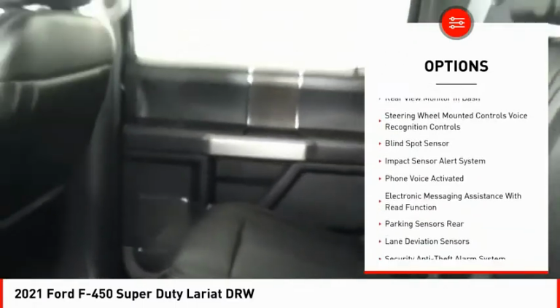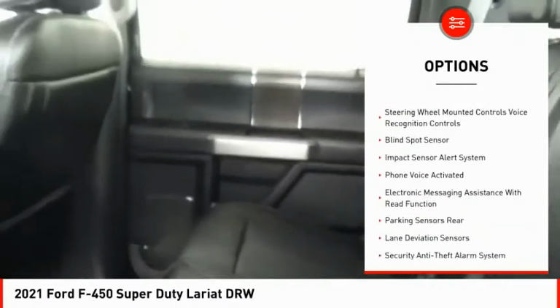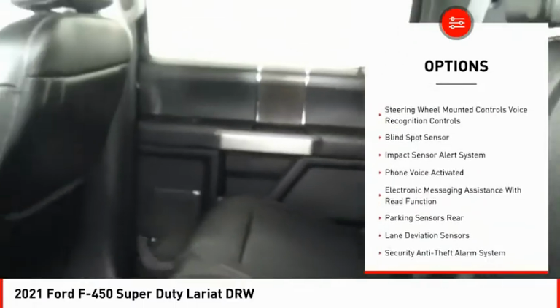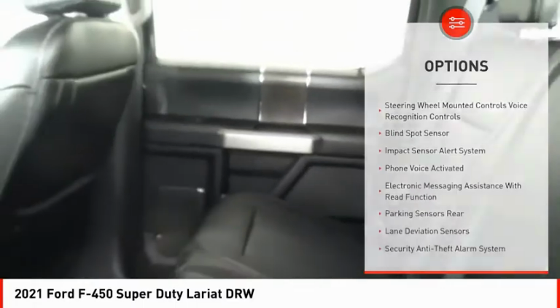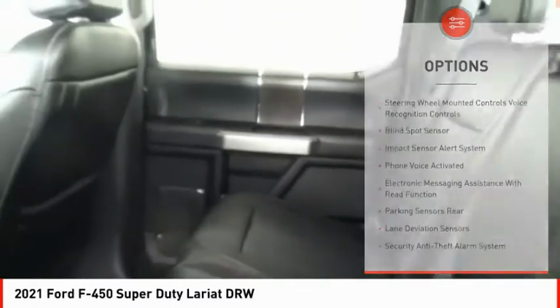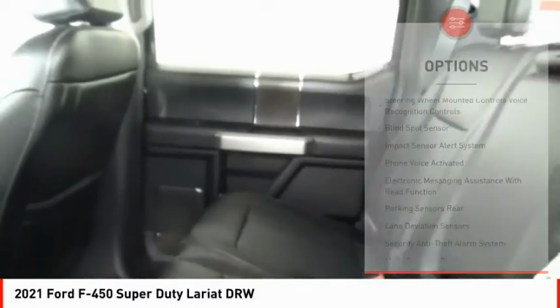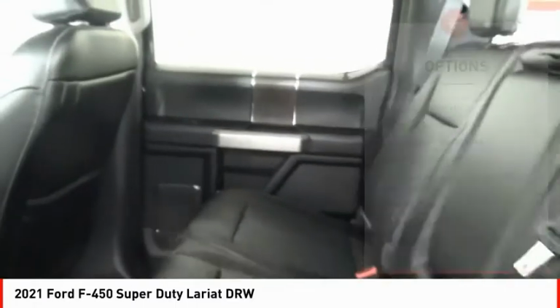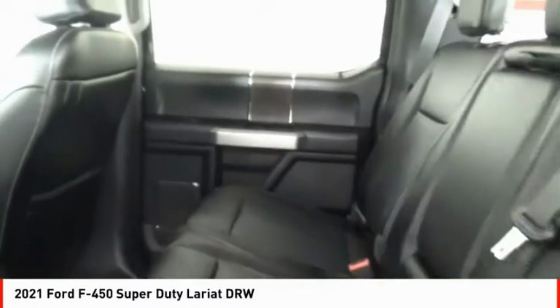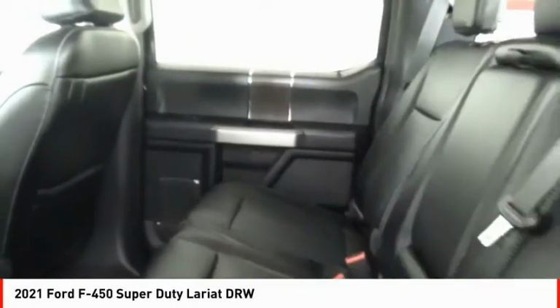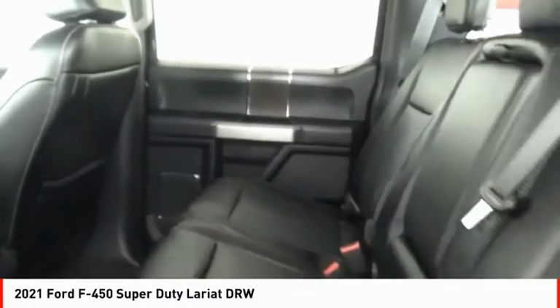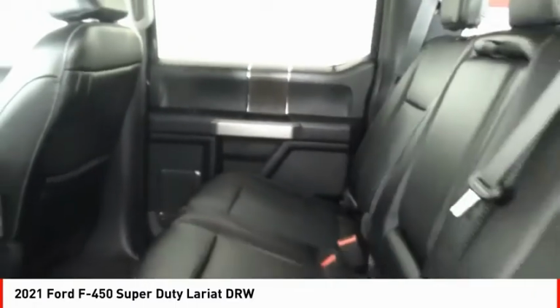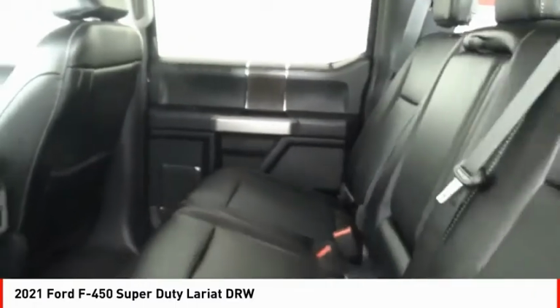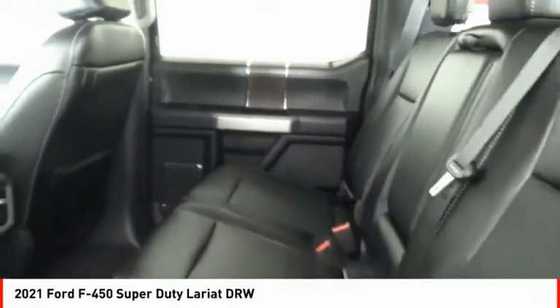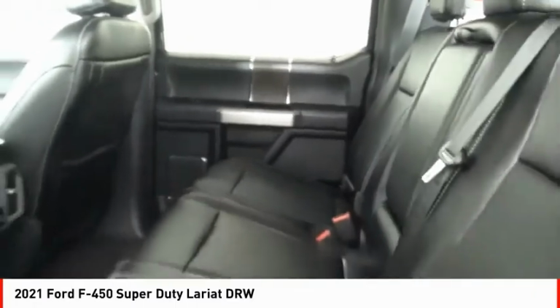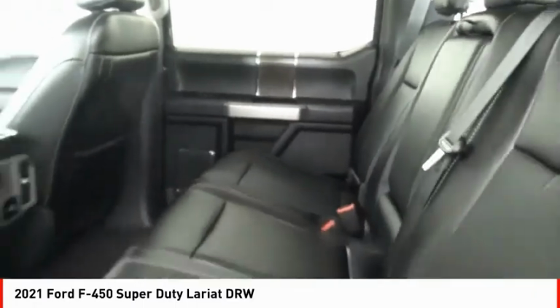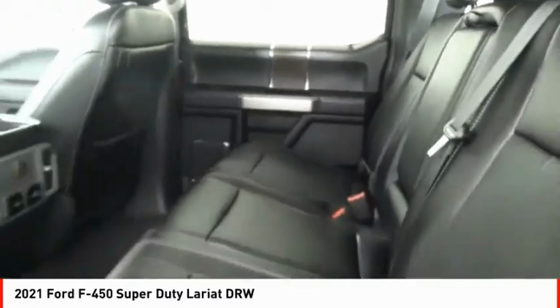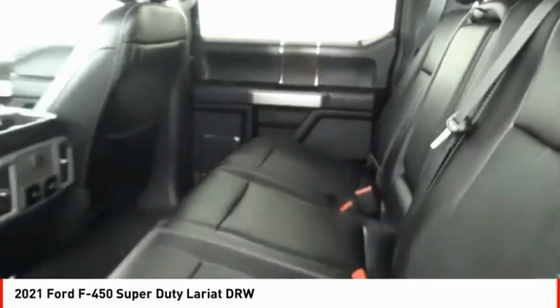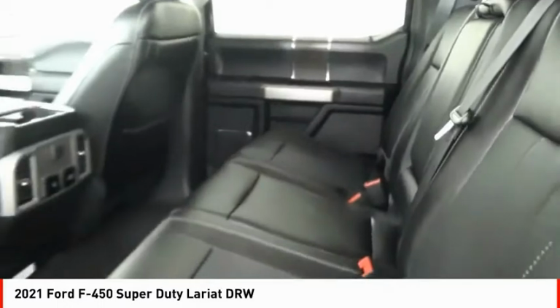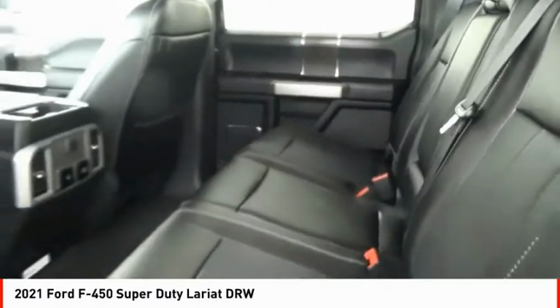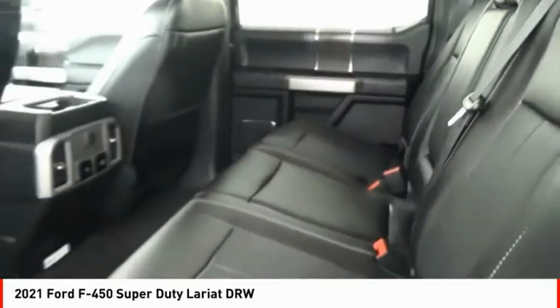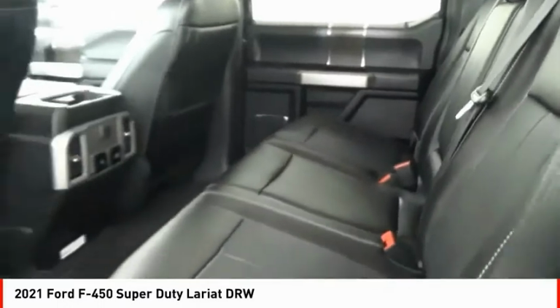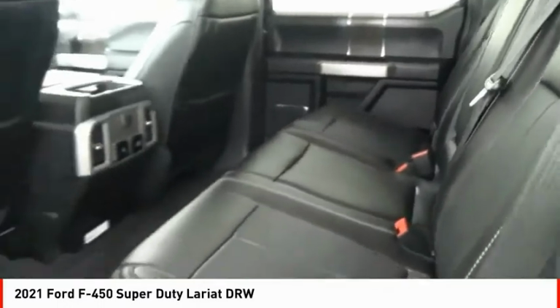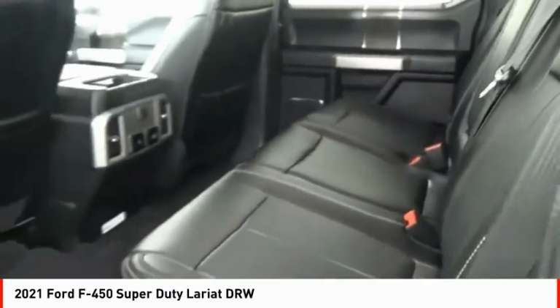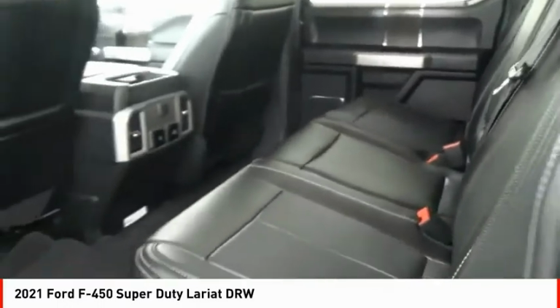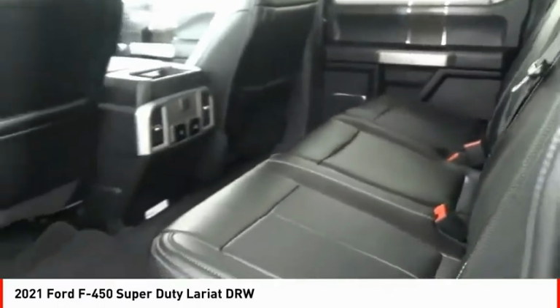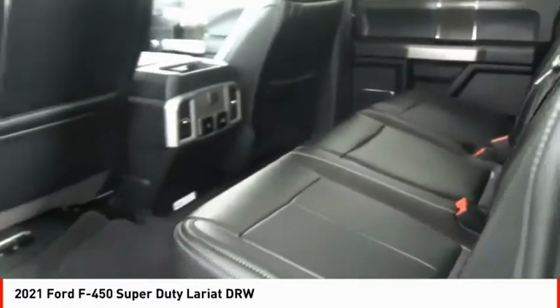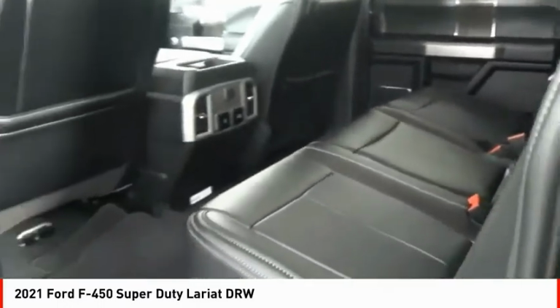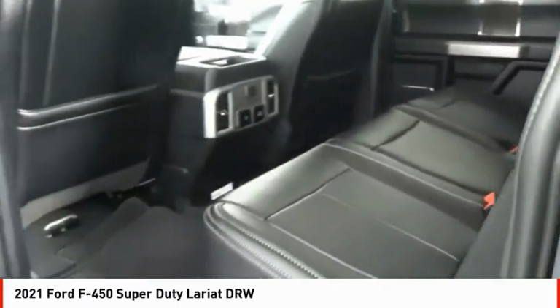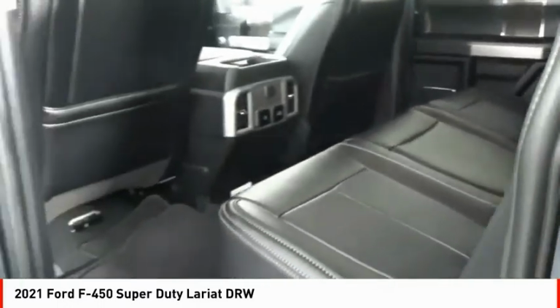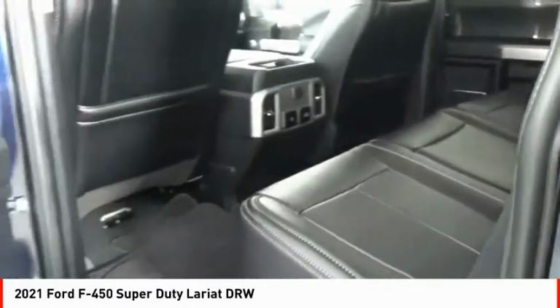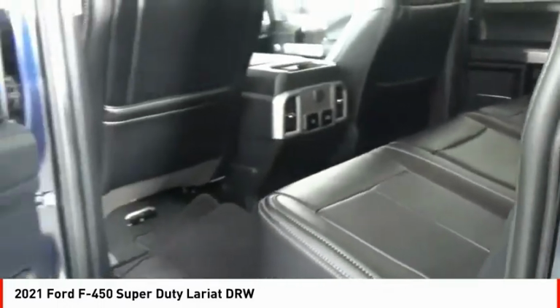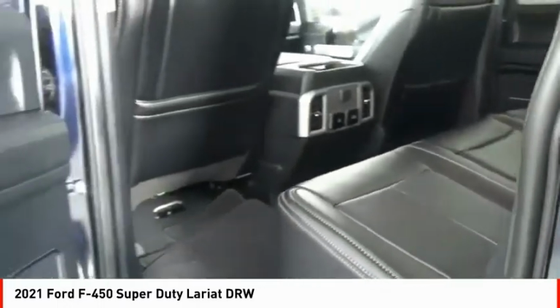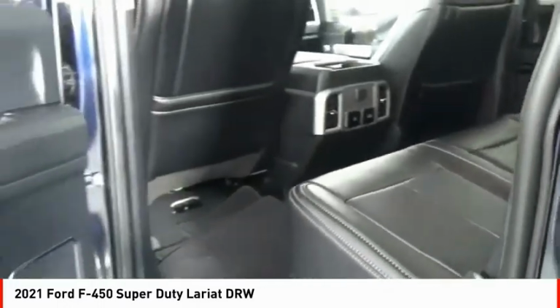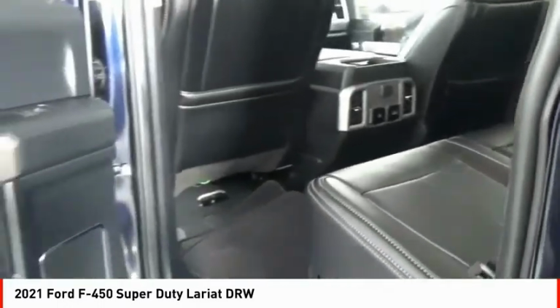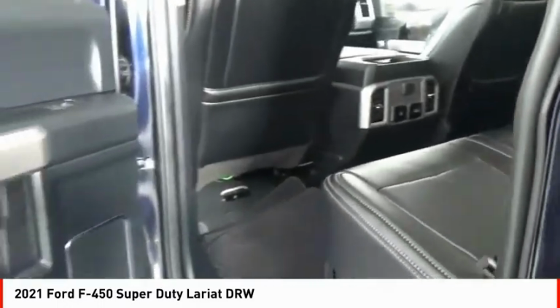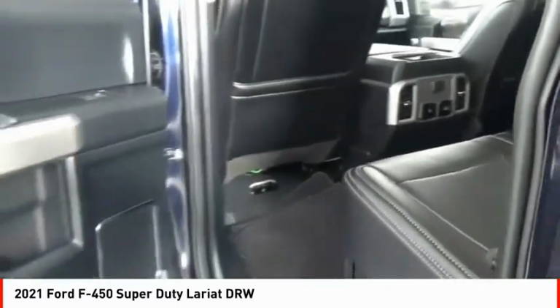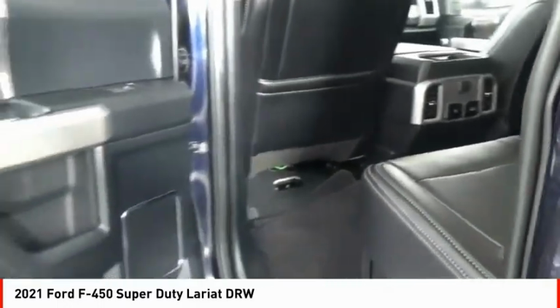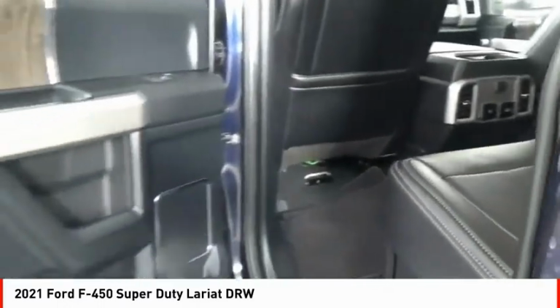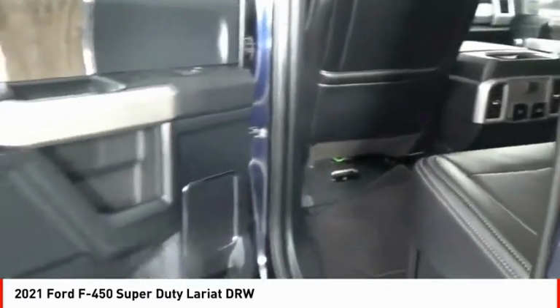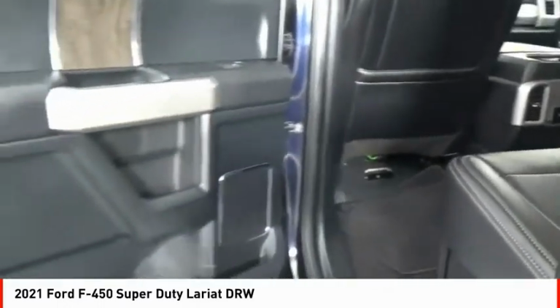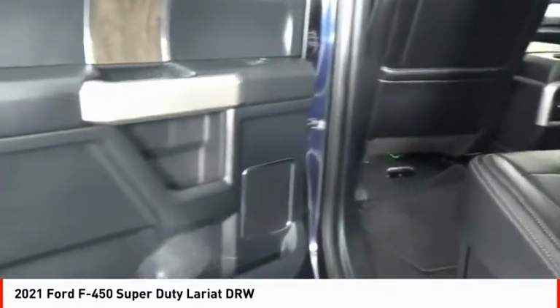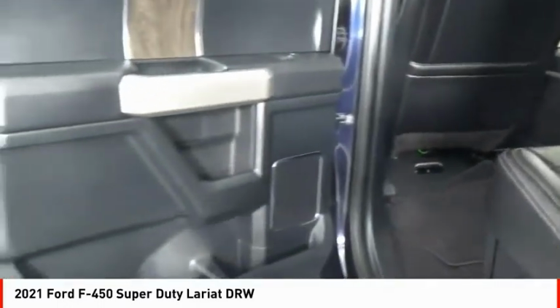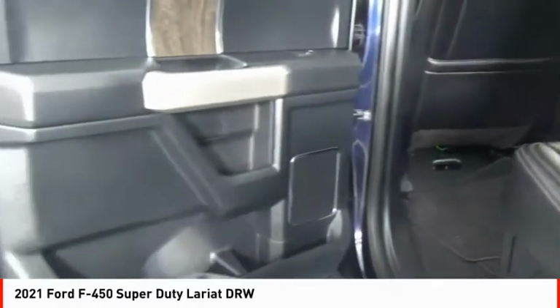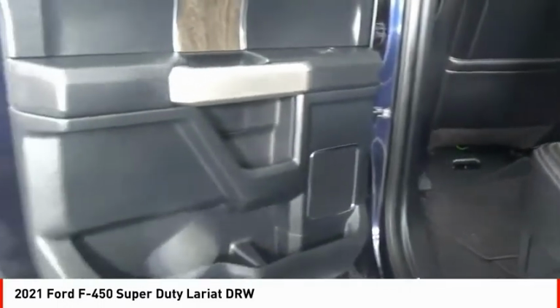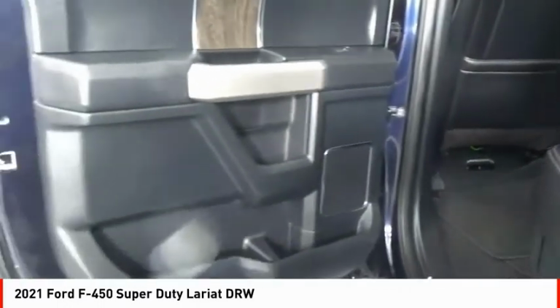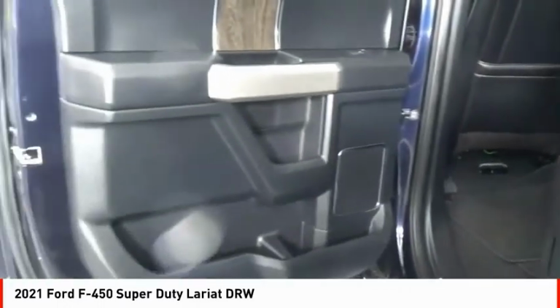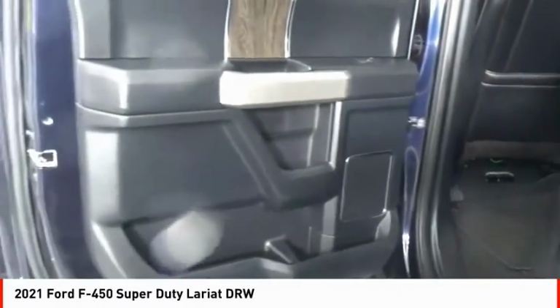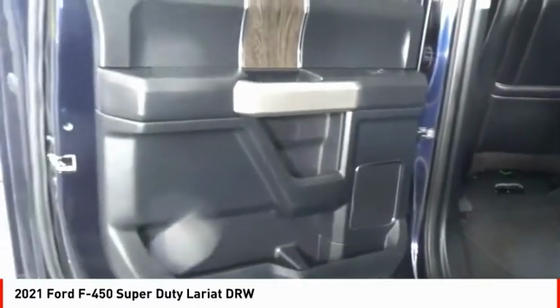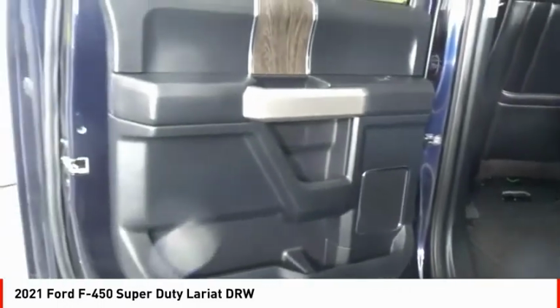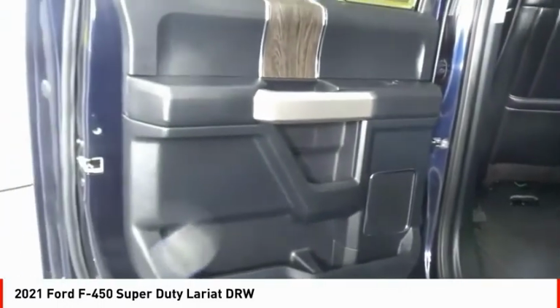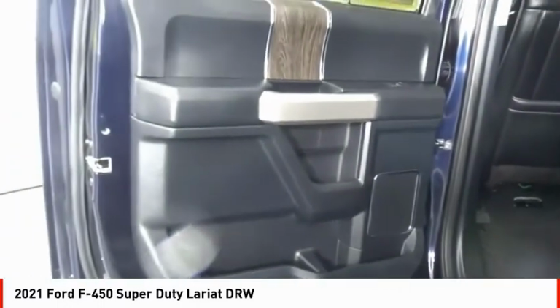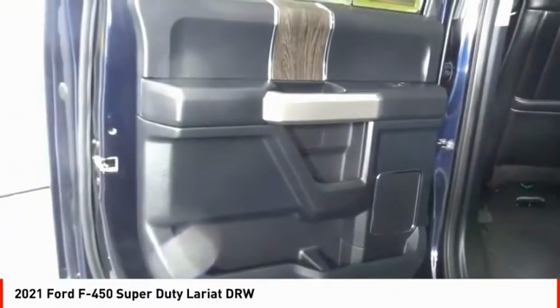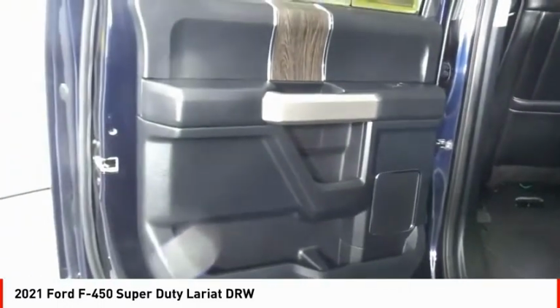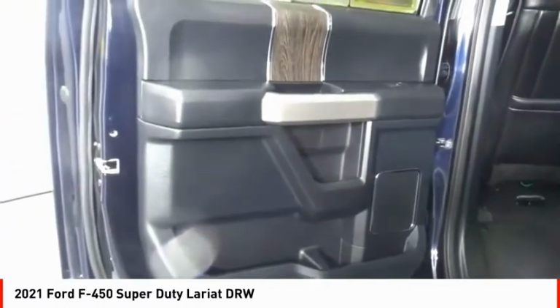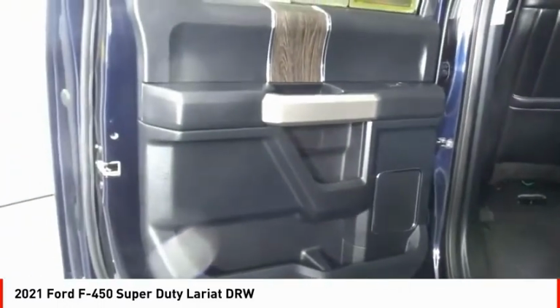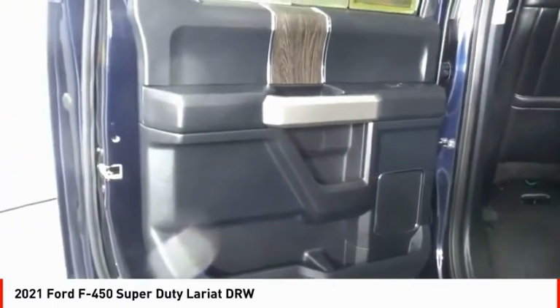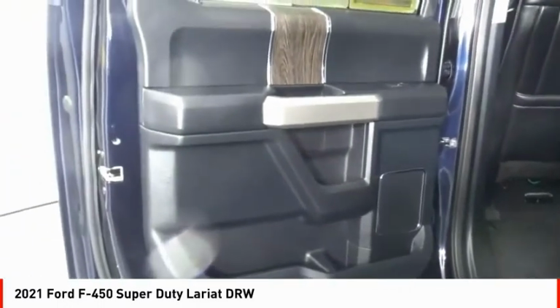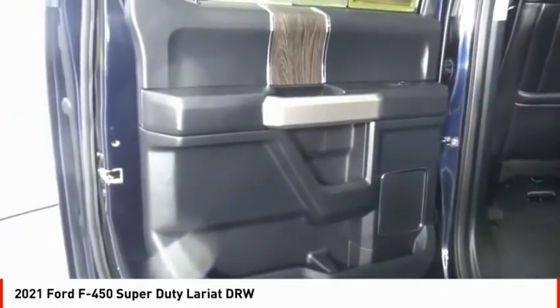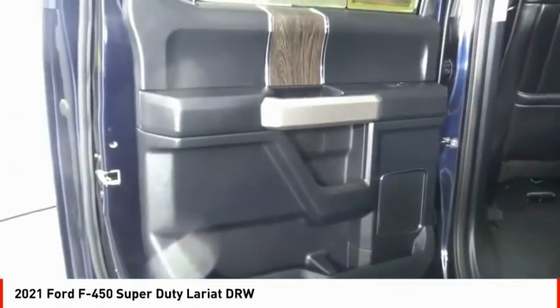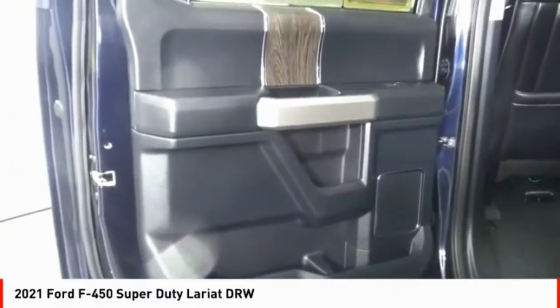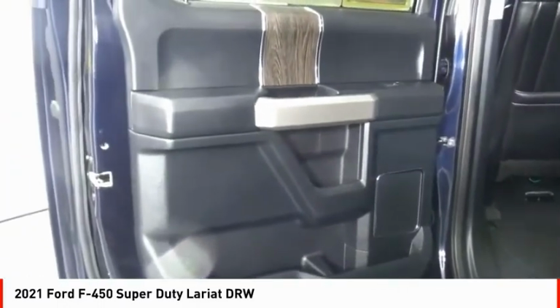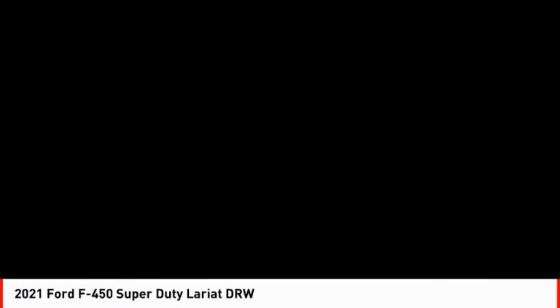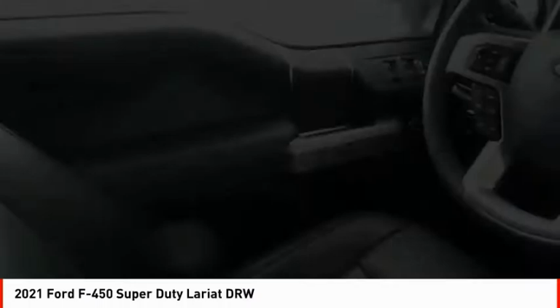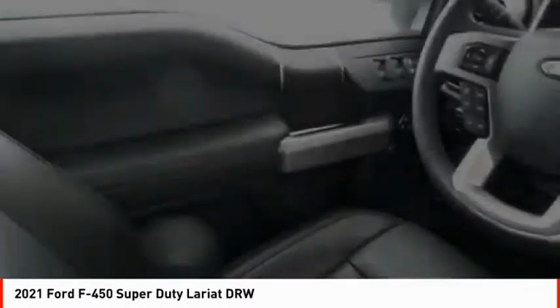Front suspension classification: solid live axle. Roof mounted lights, fog lights, braking assist, power brakes.